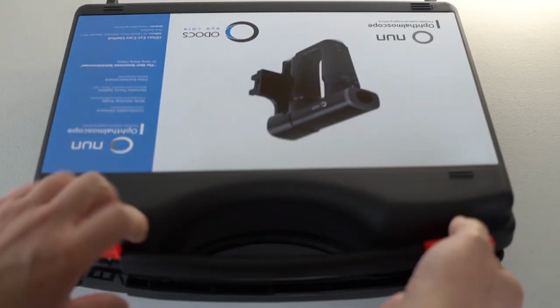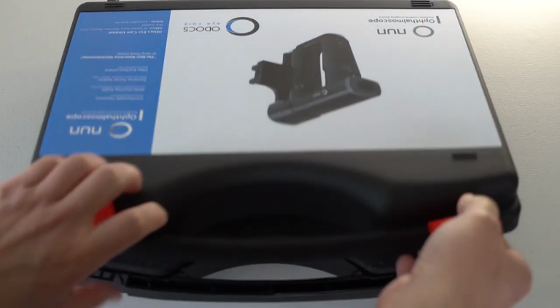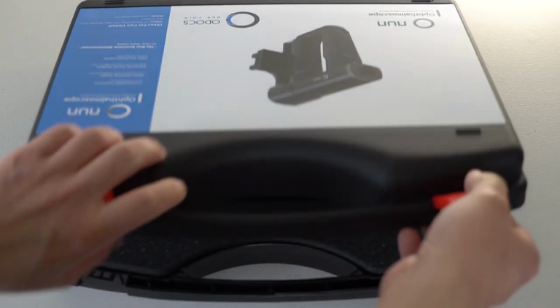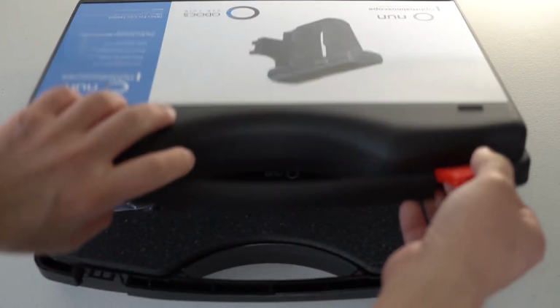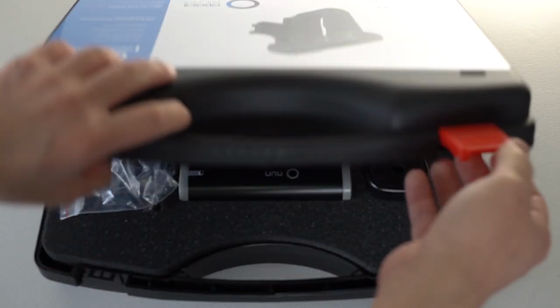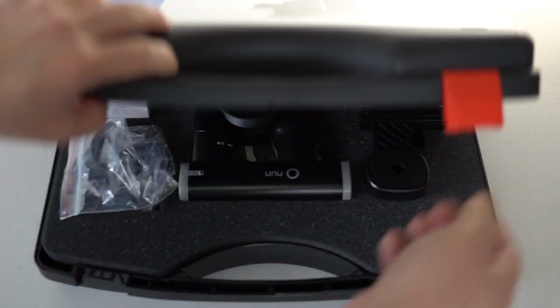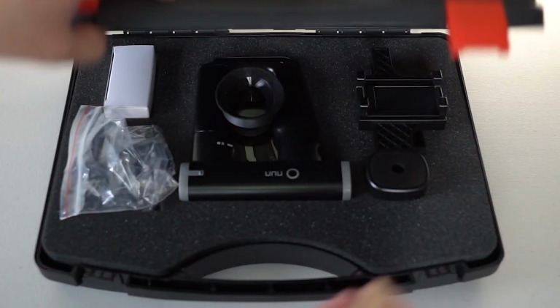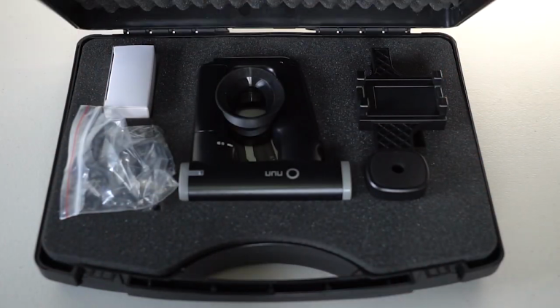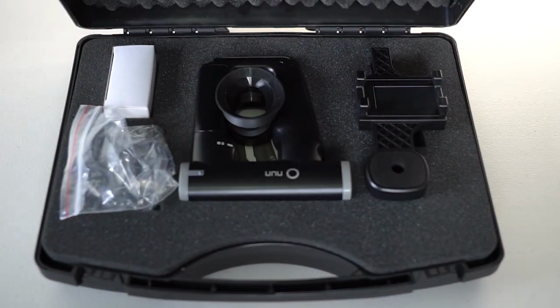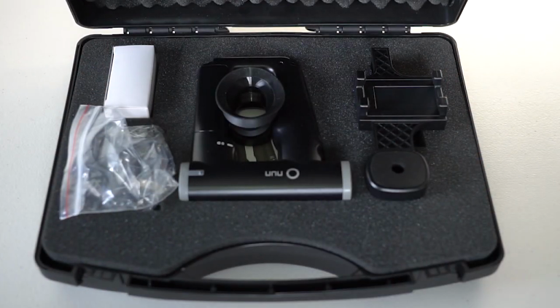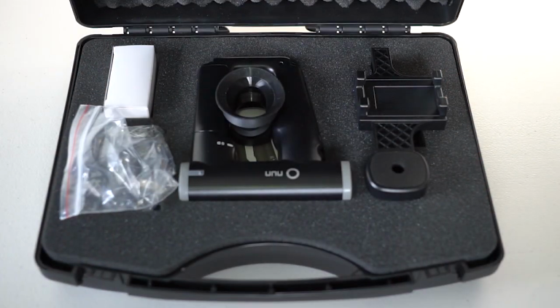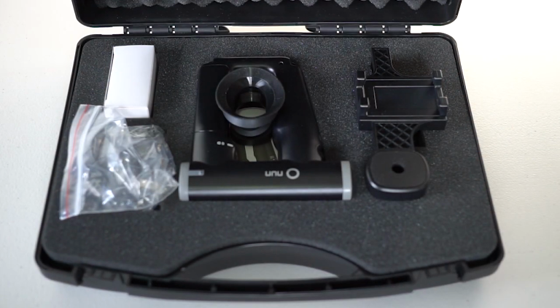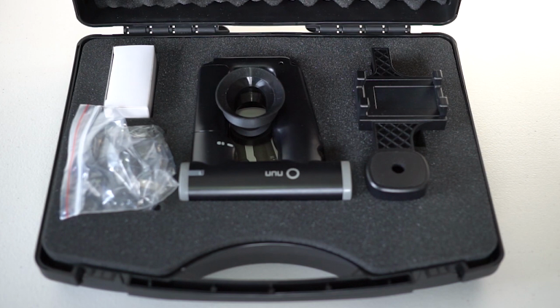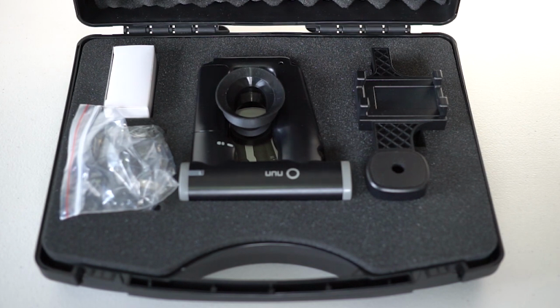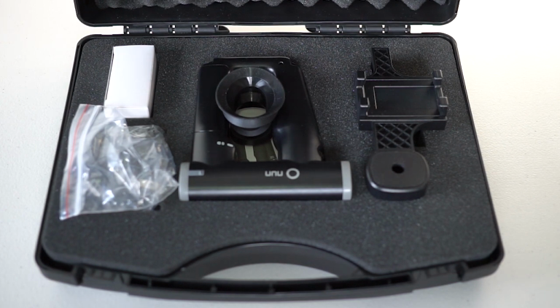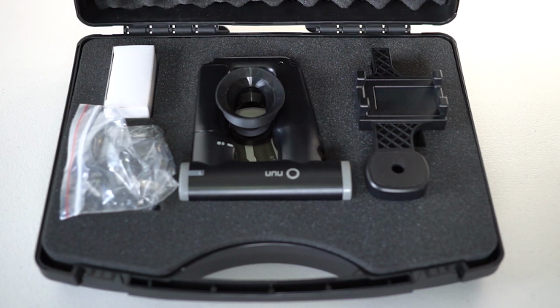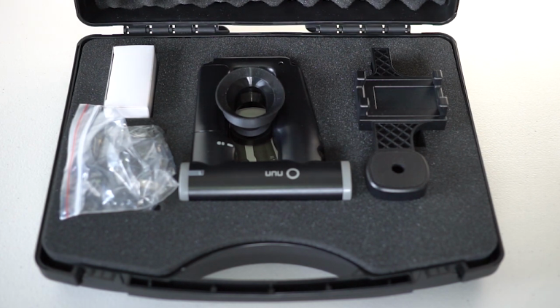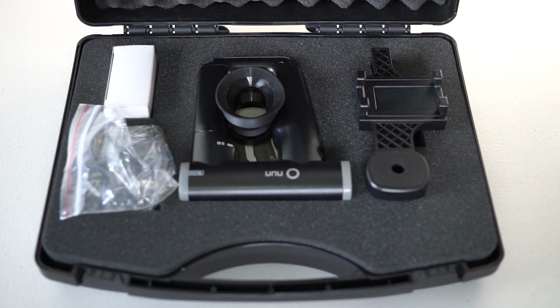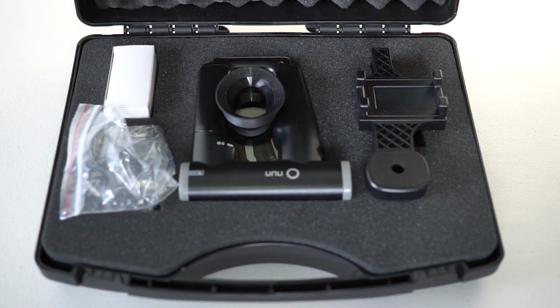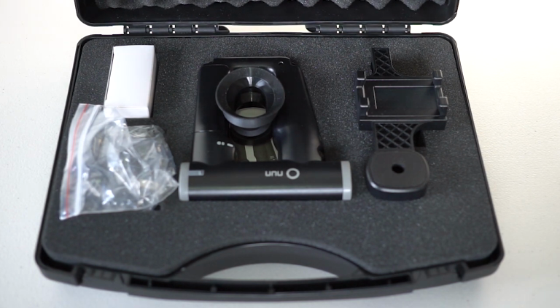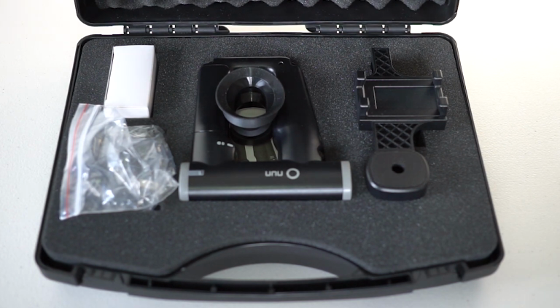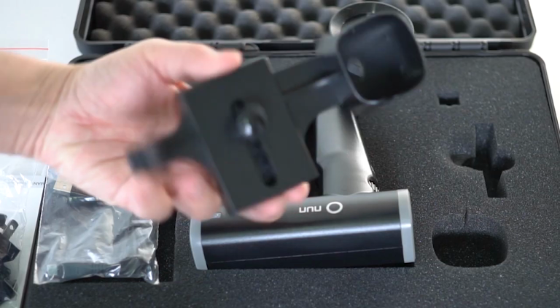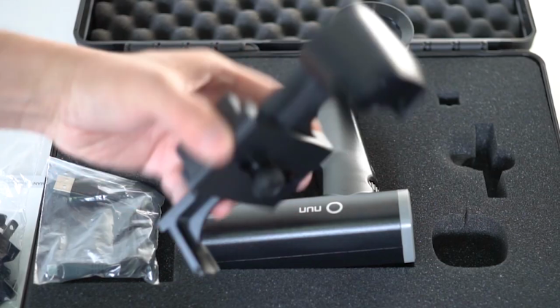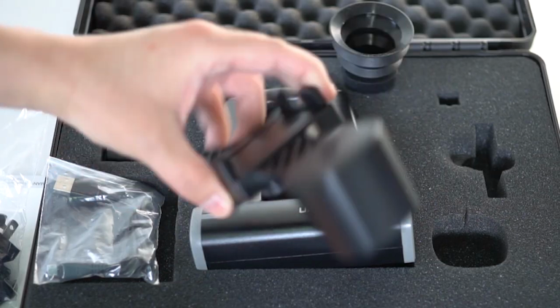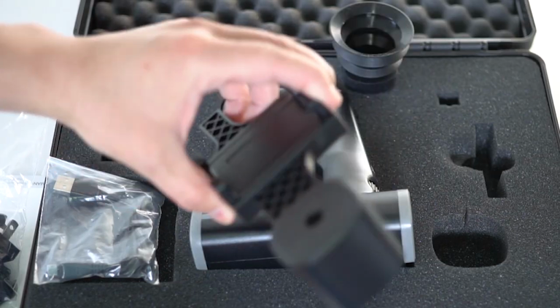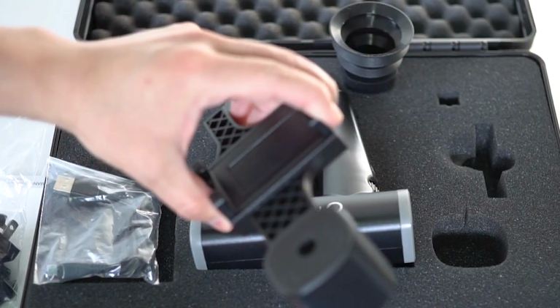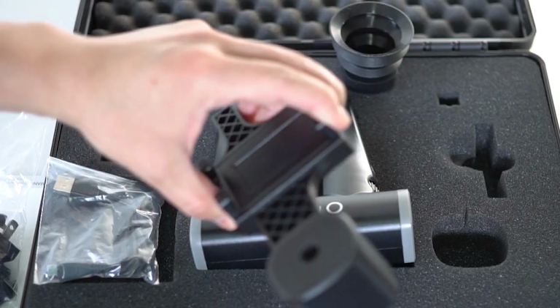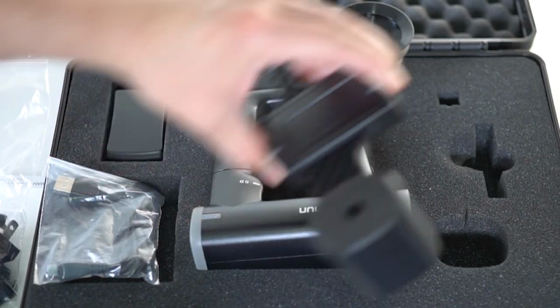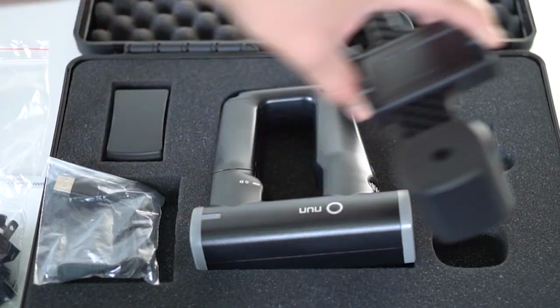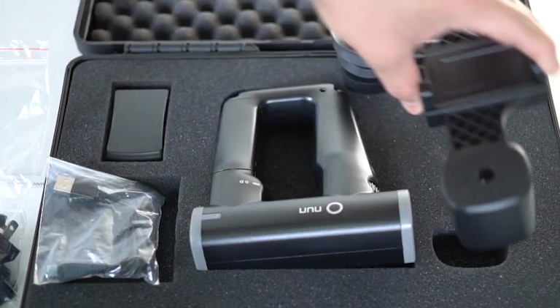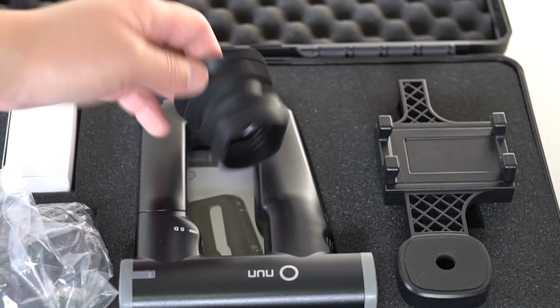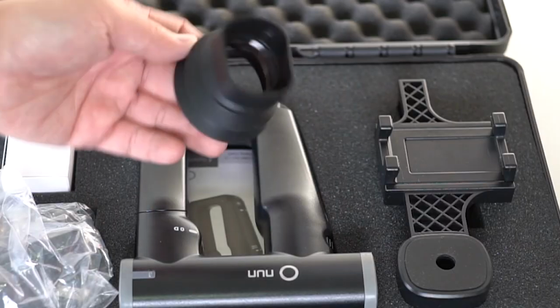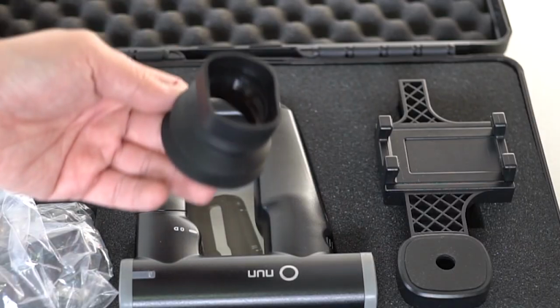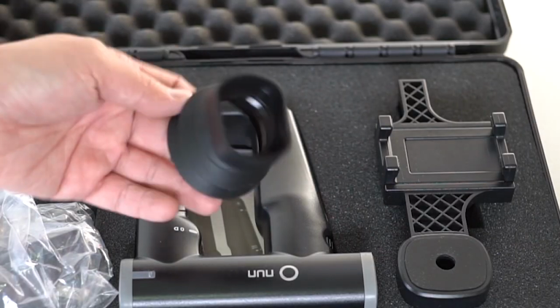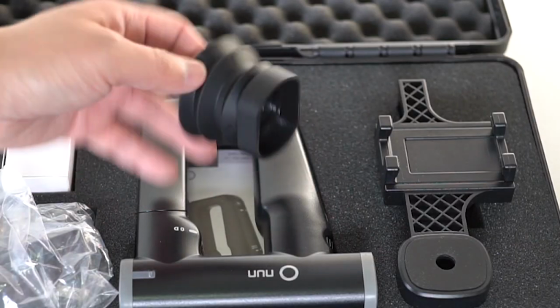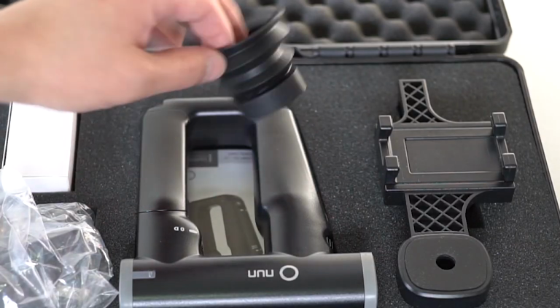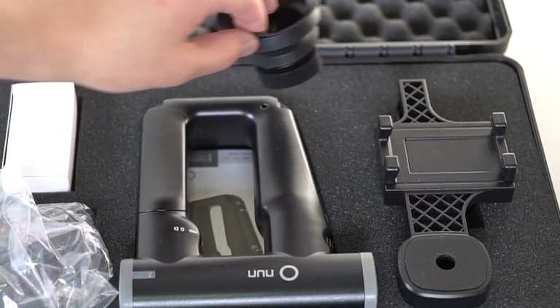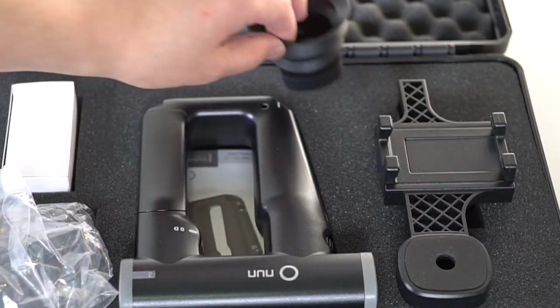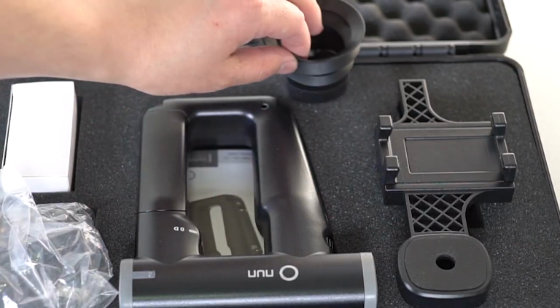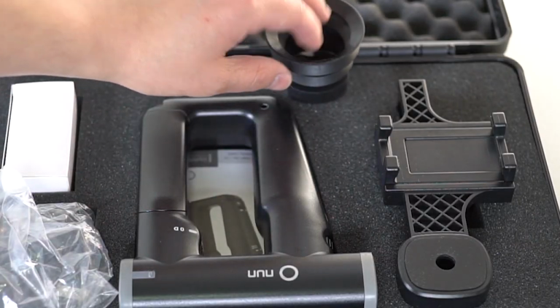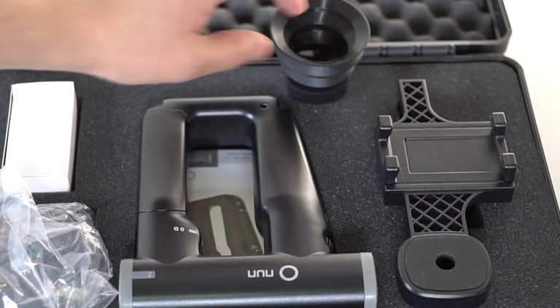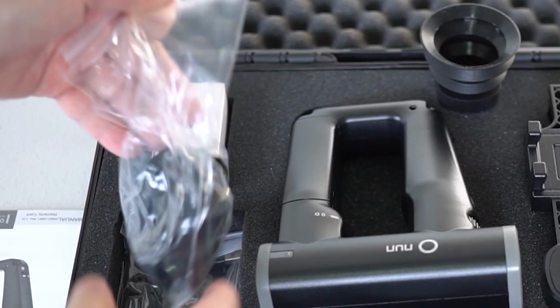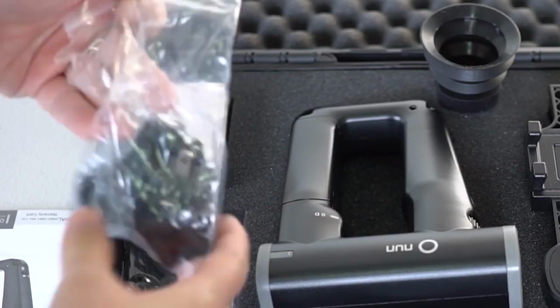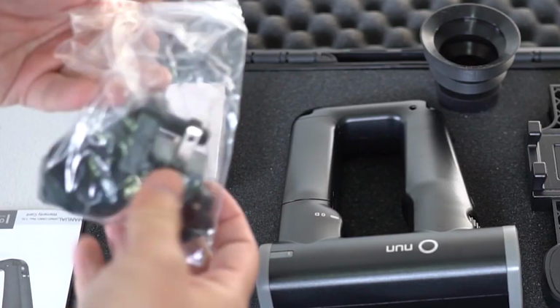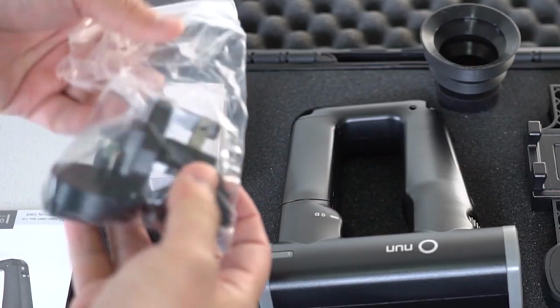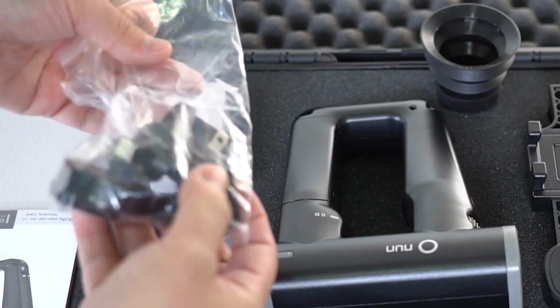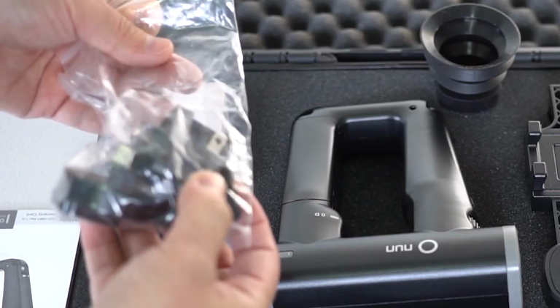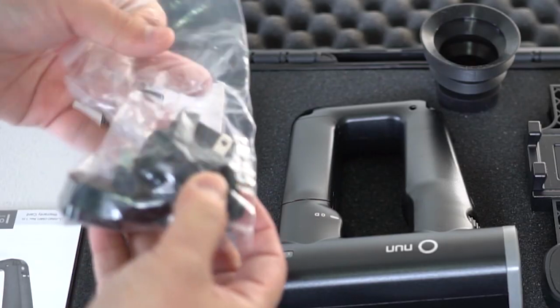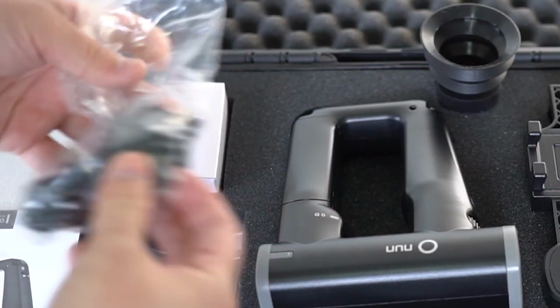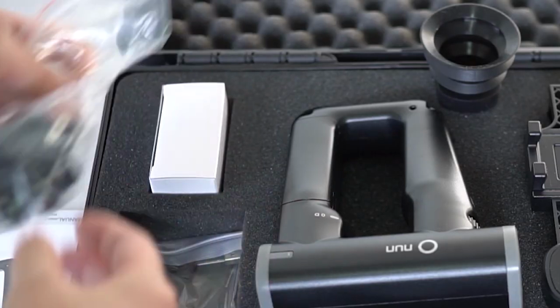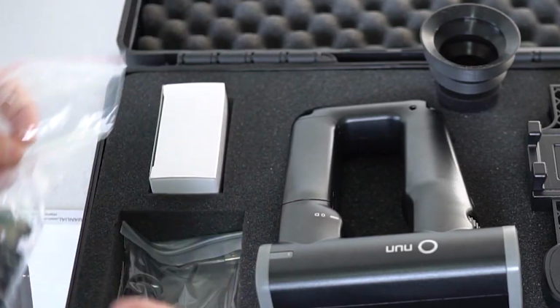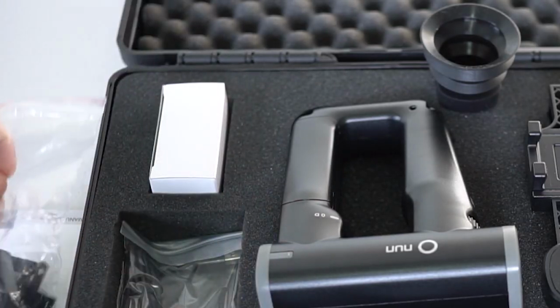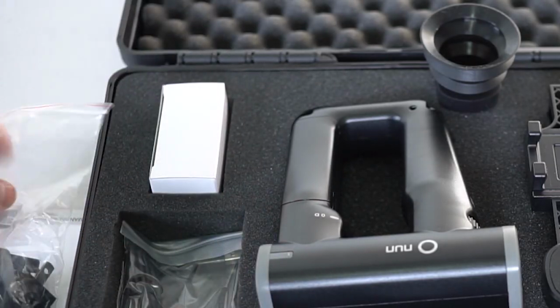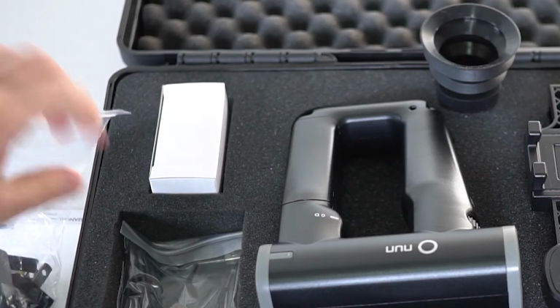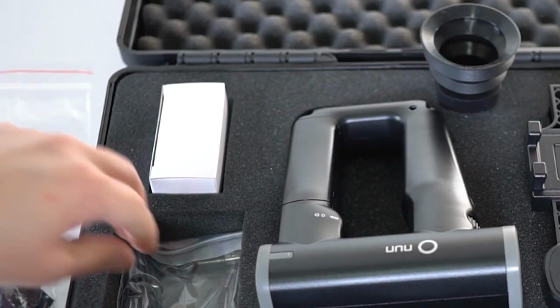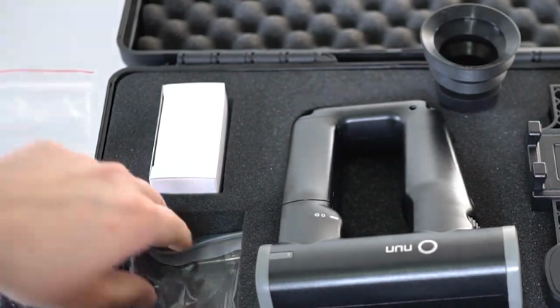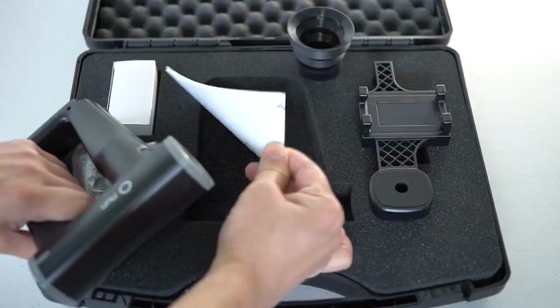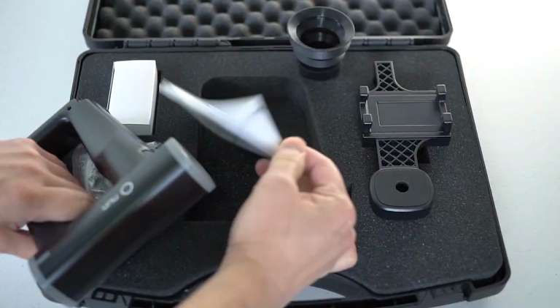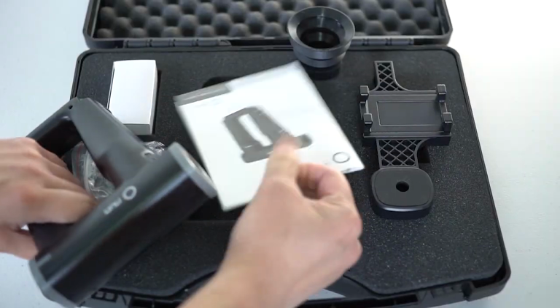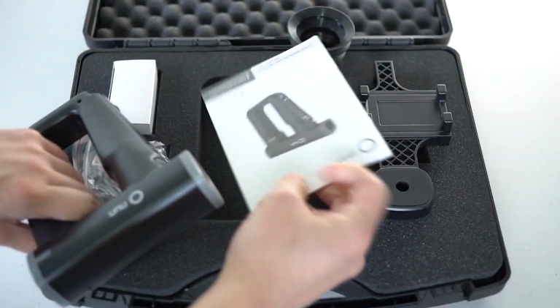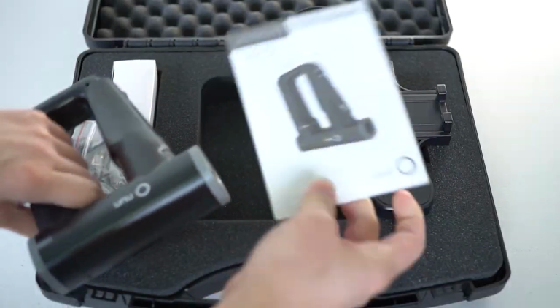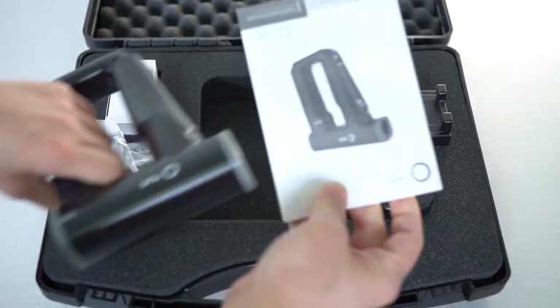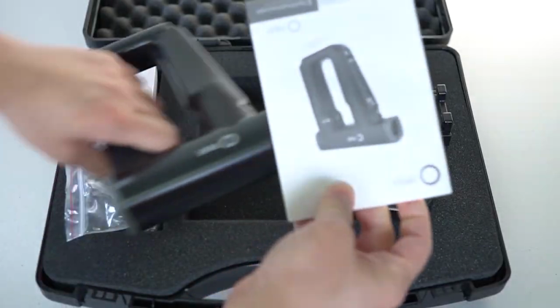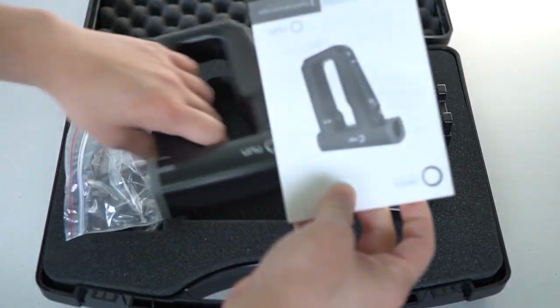In the box, you will find an Odox Nun ophthalmoscope, a universal smartphone adapter, an eye-cup, the charger, and the instruction manual.